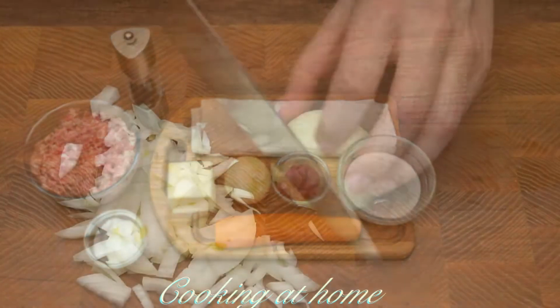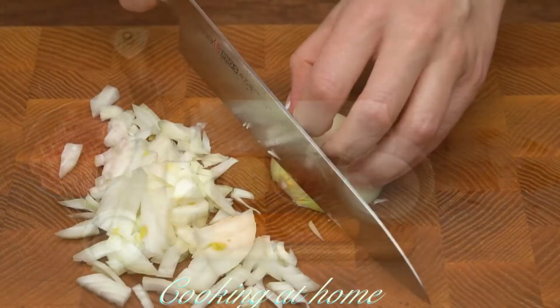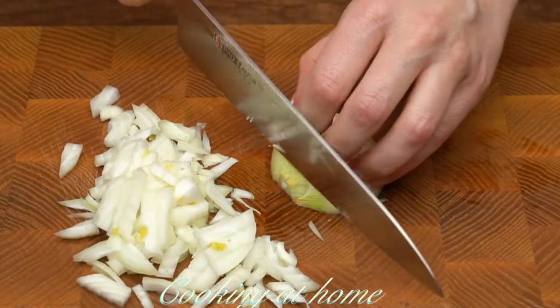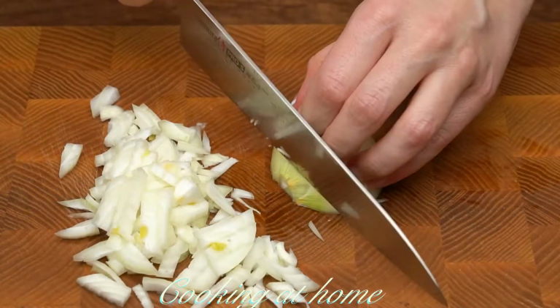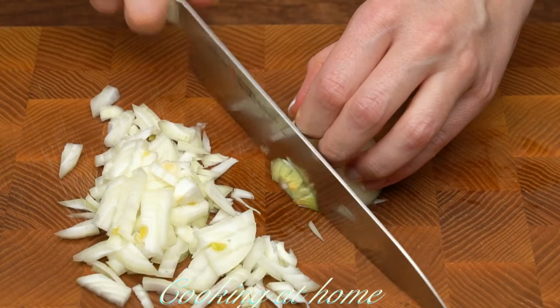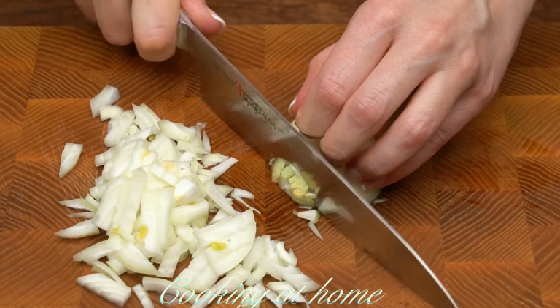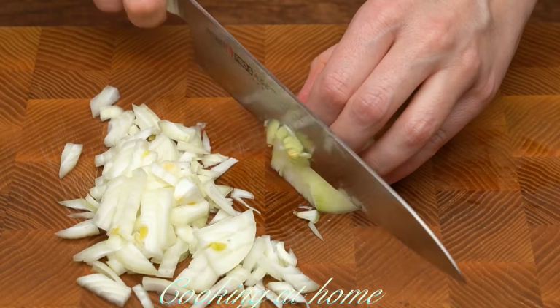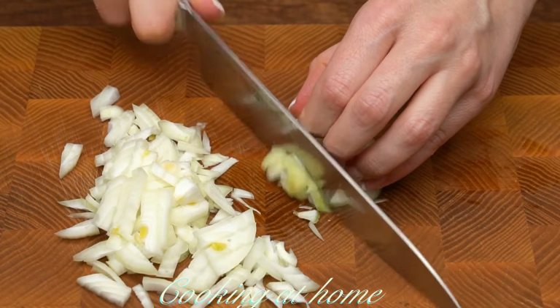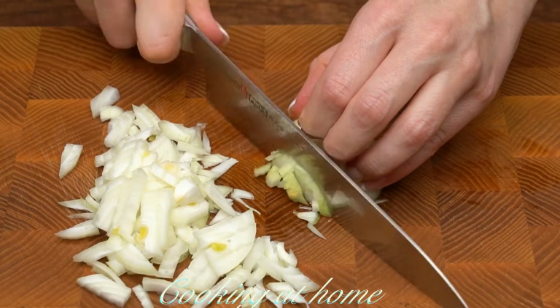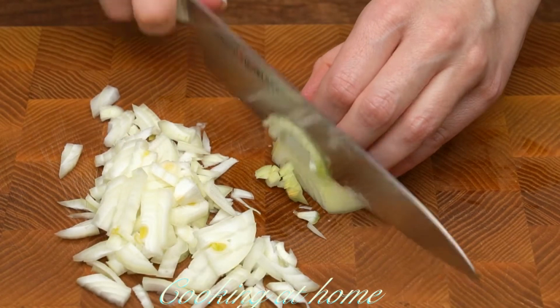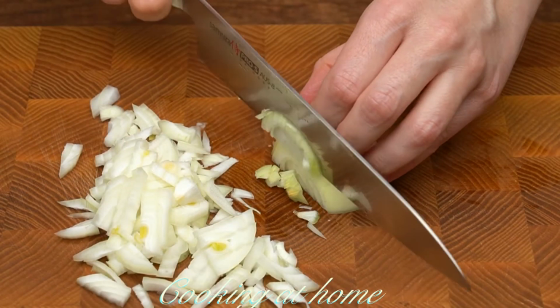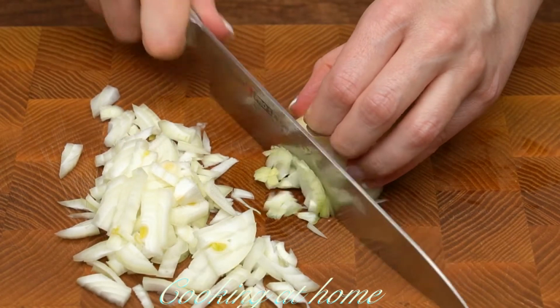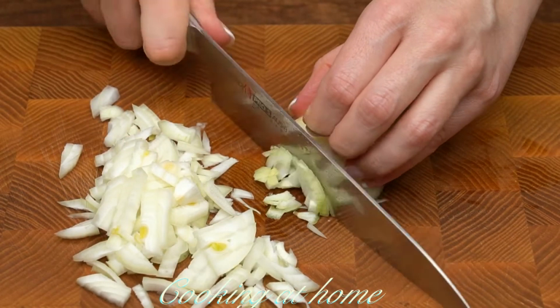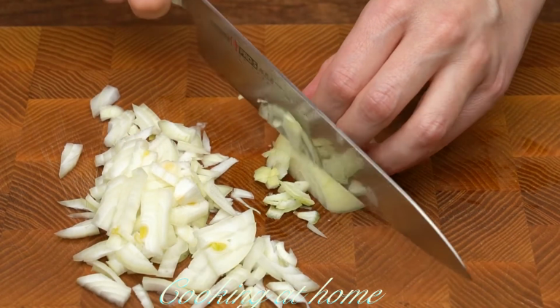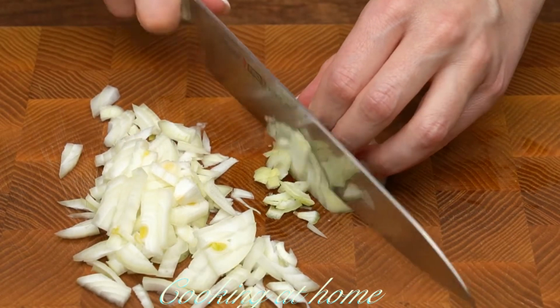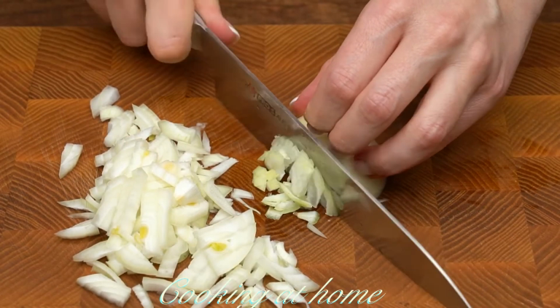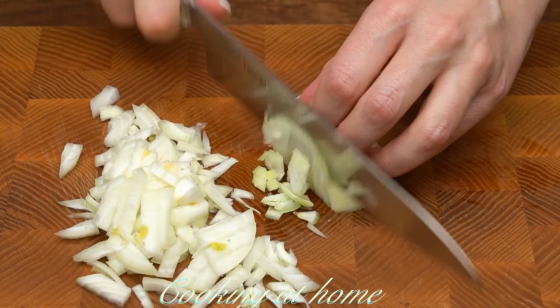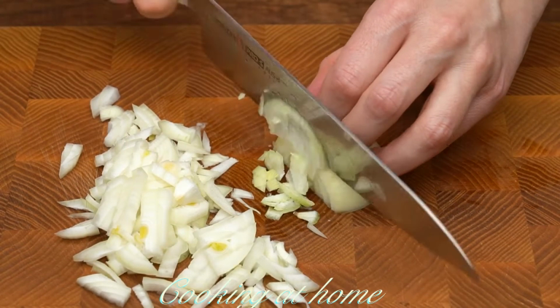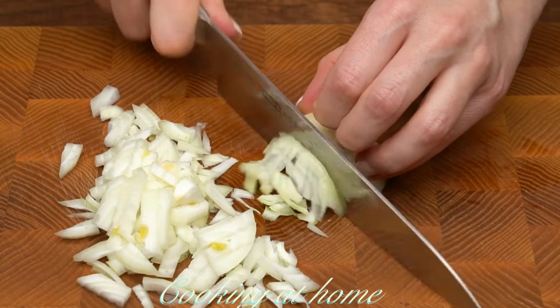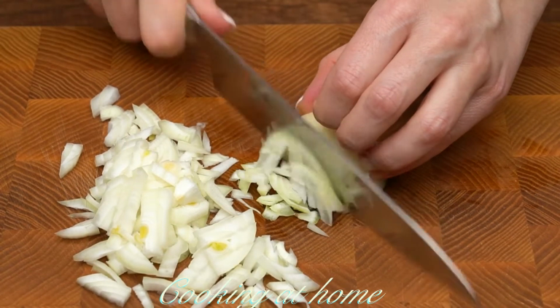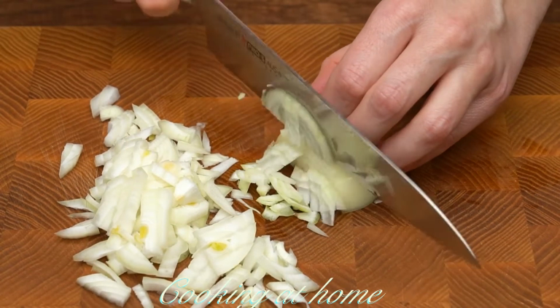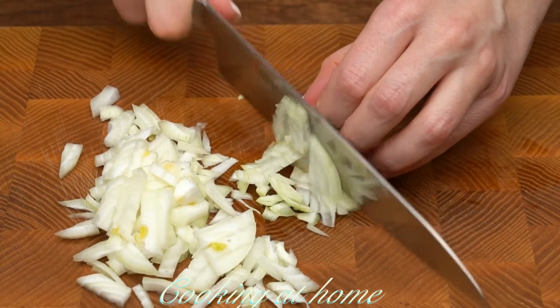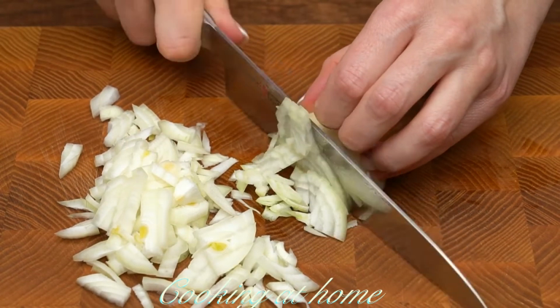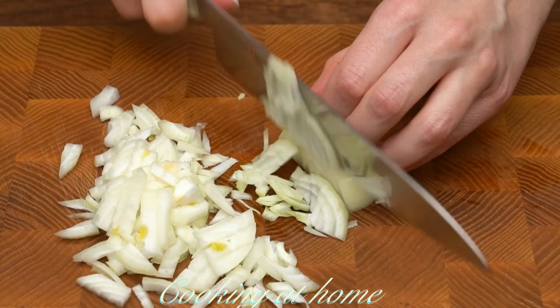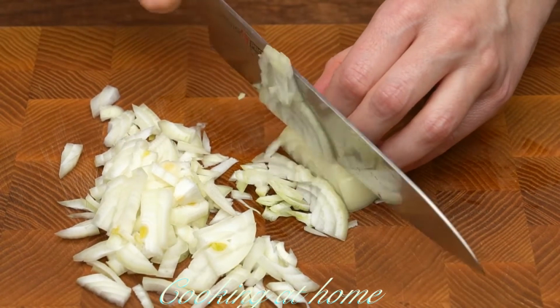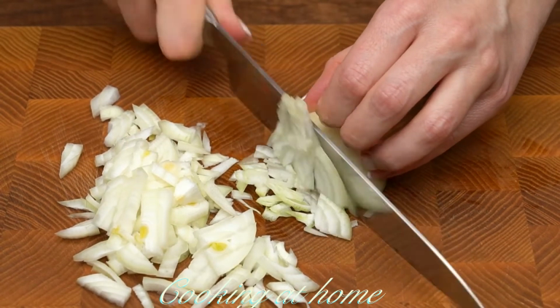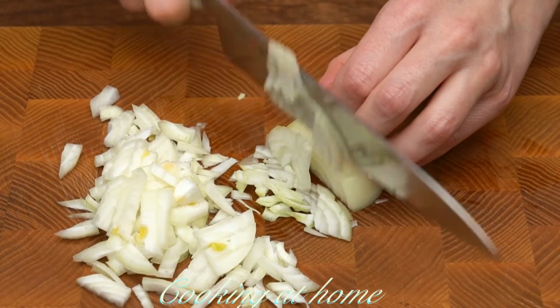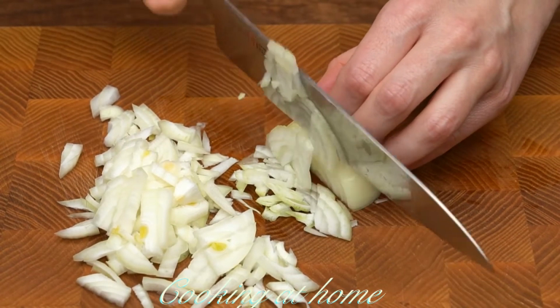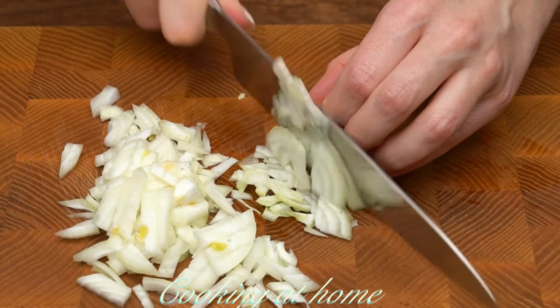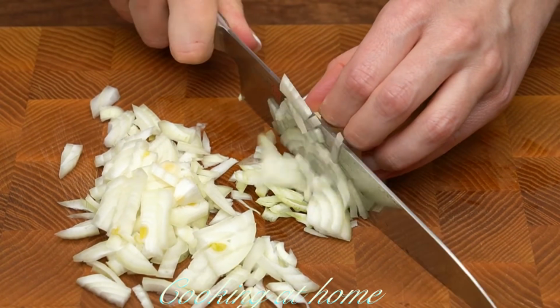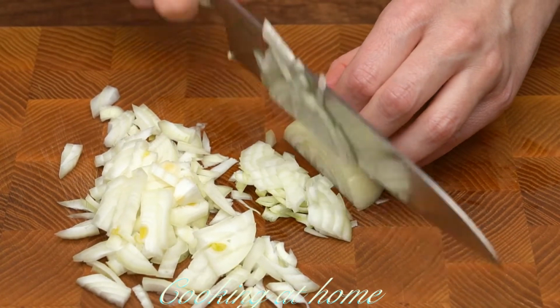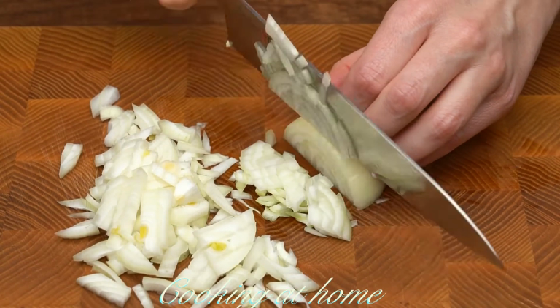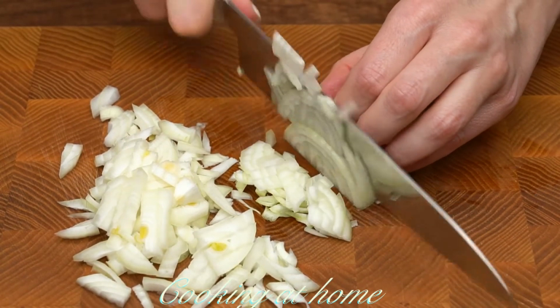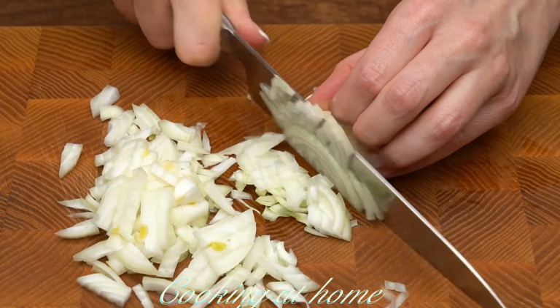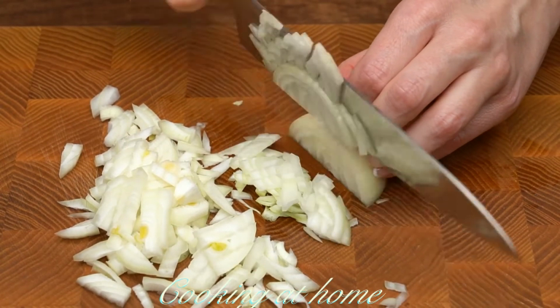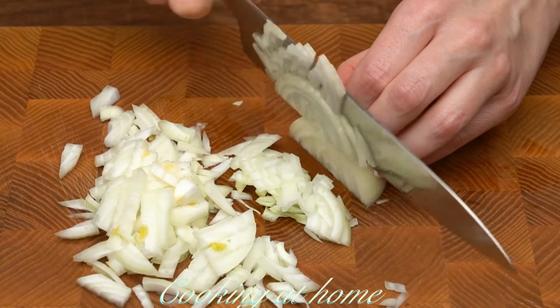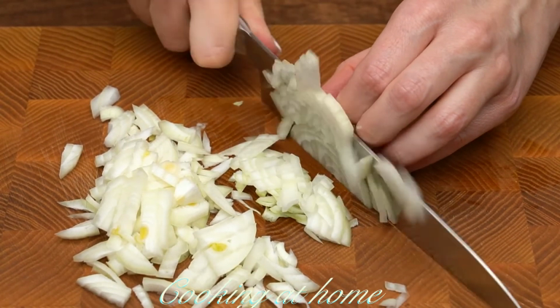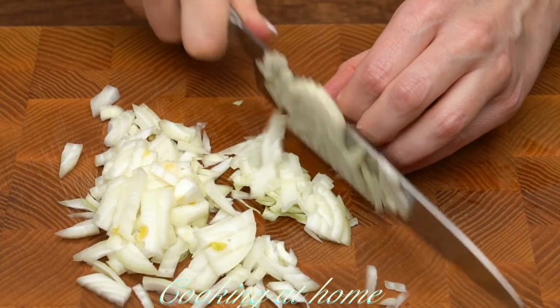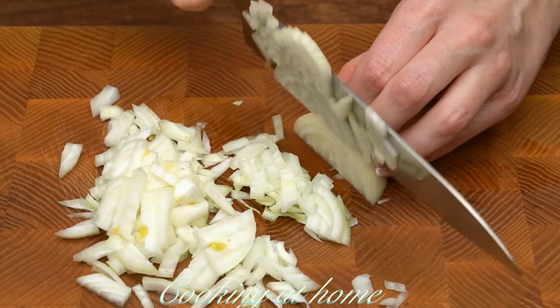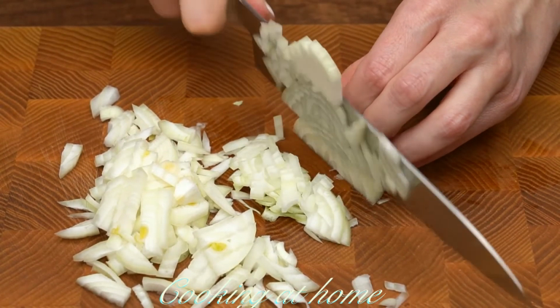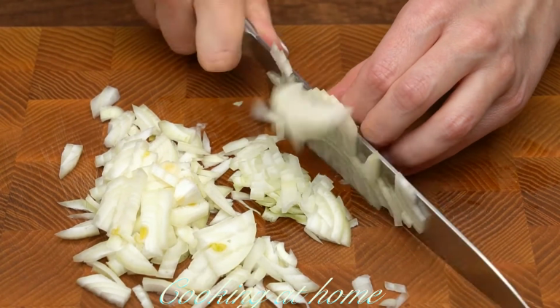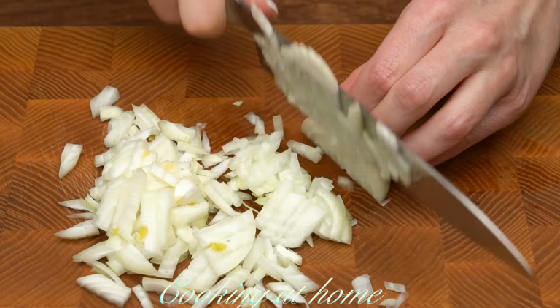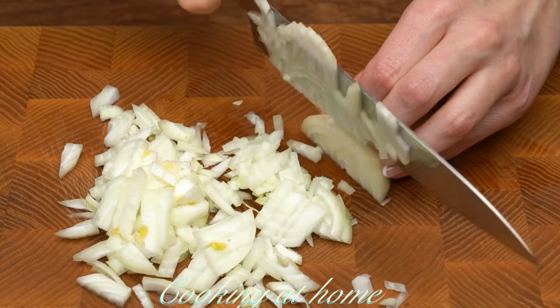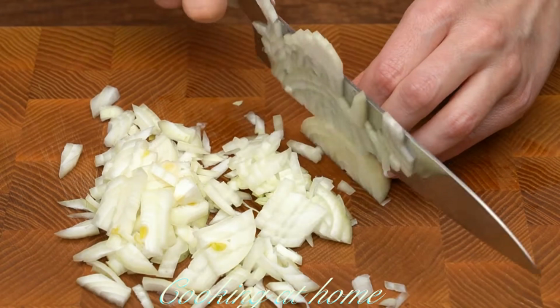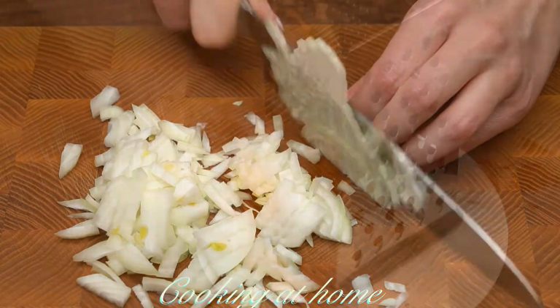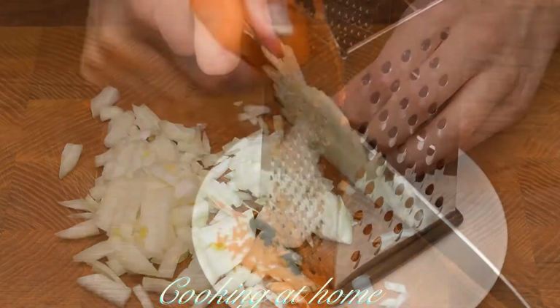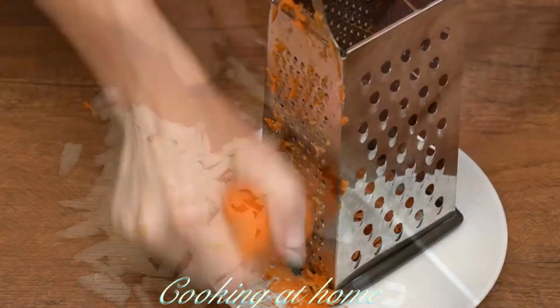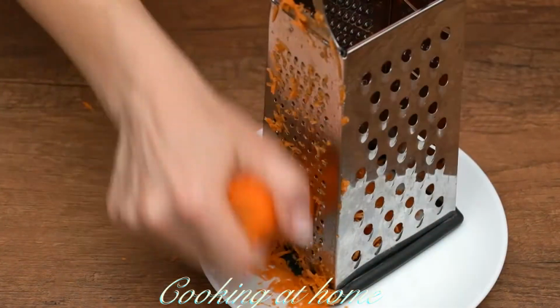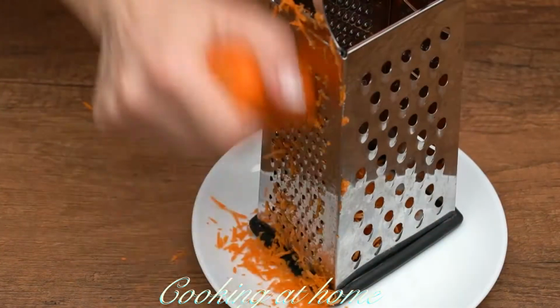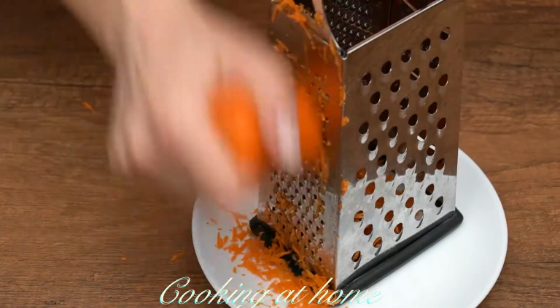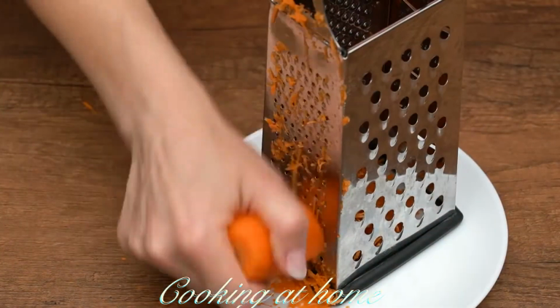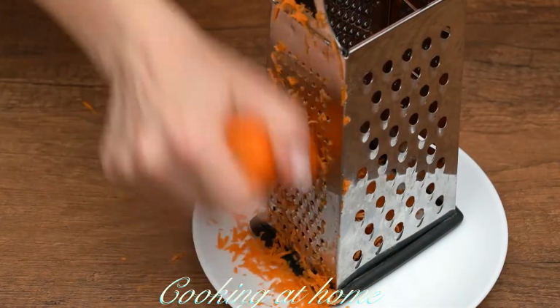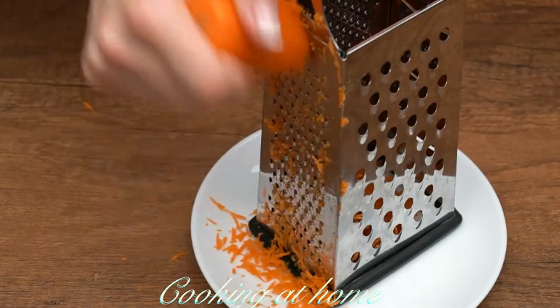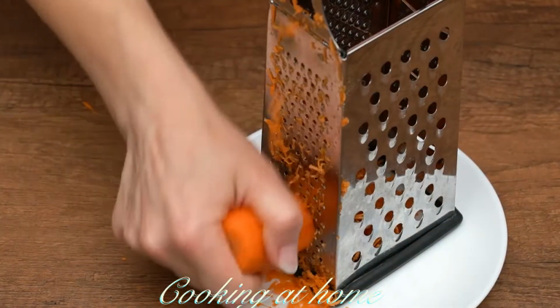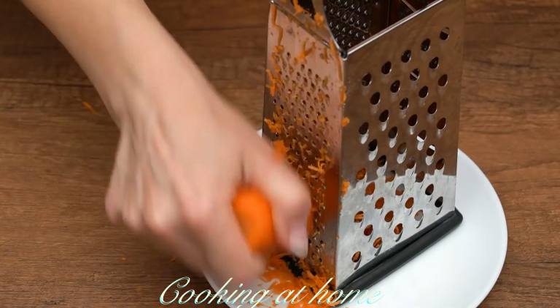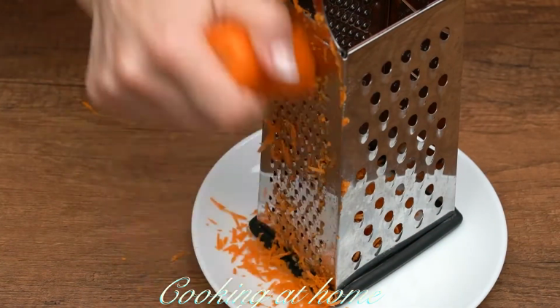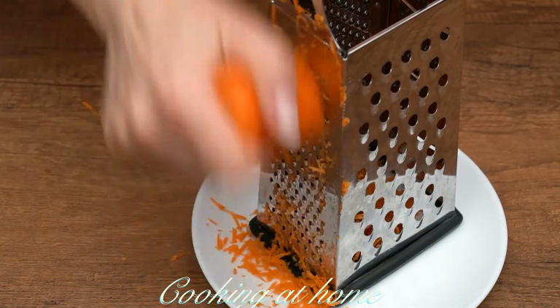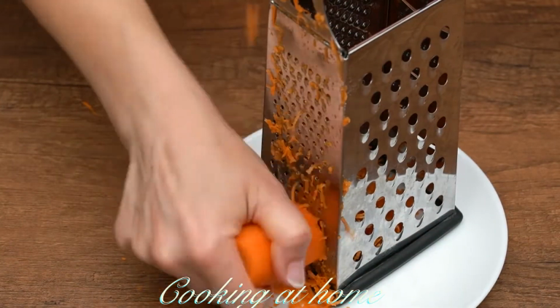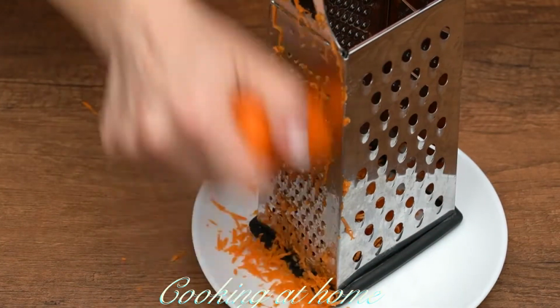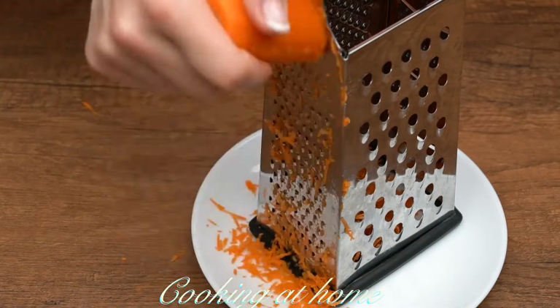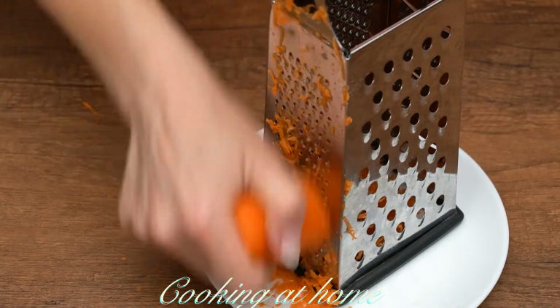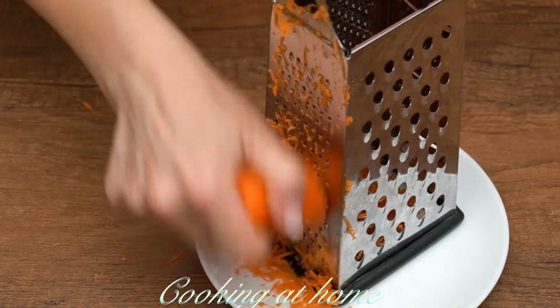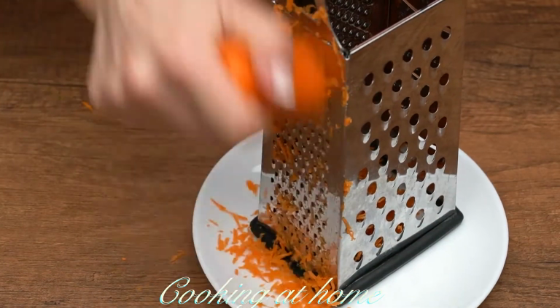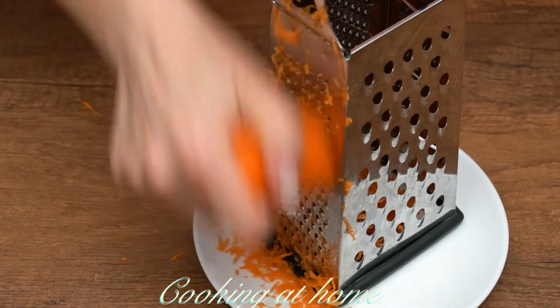First of all you need to cut an onion. Then grate one carrot.